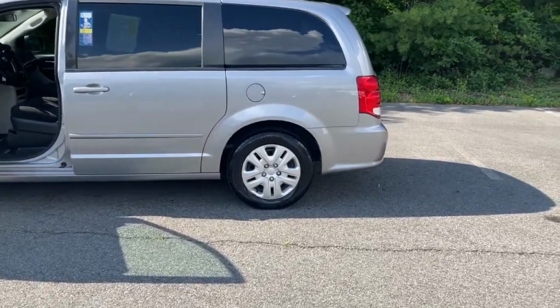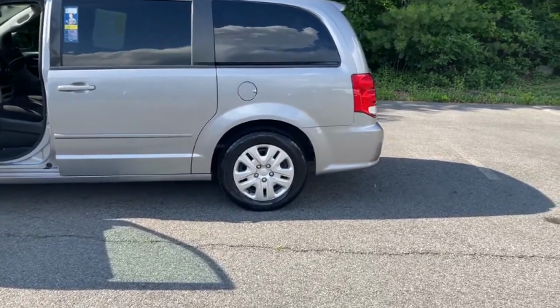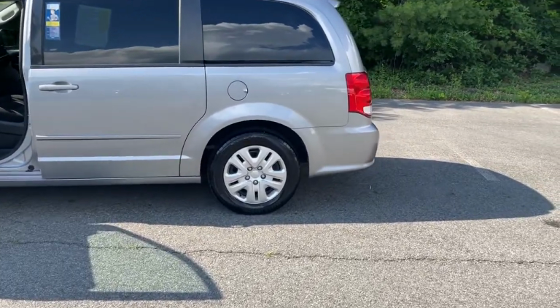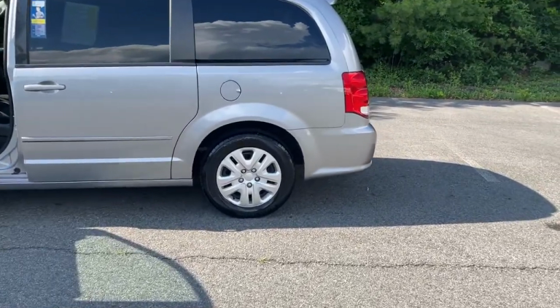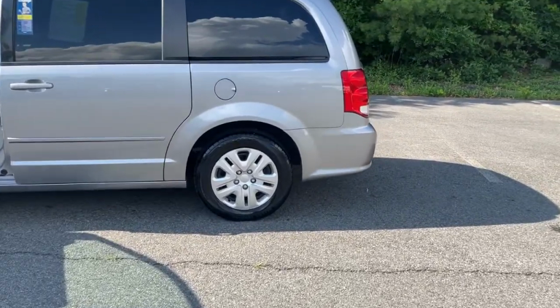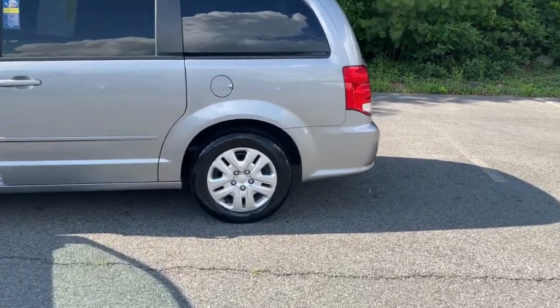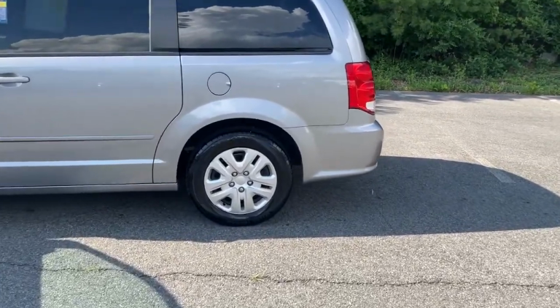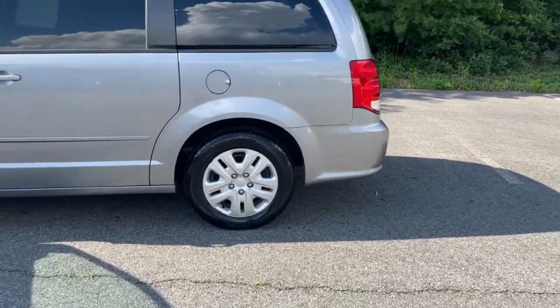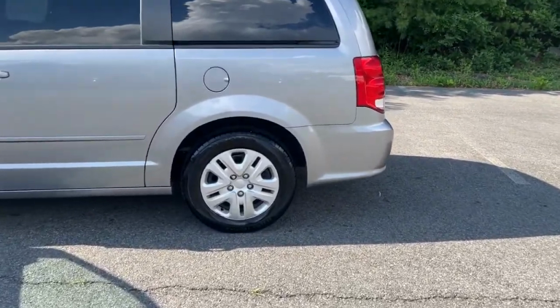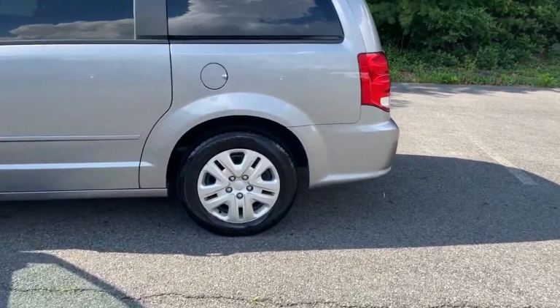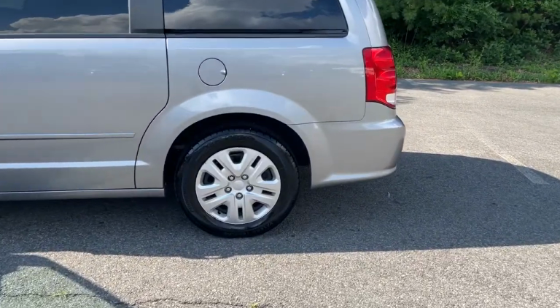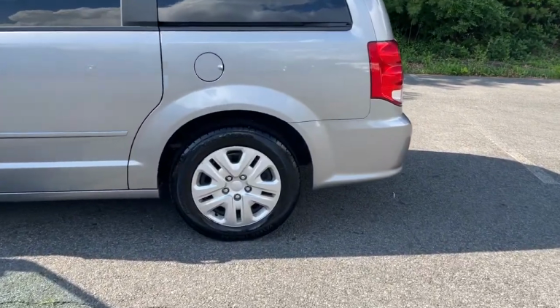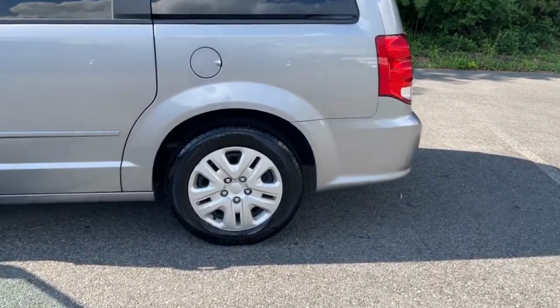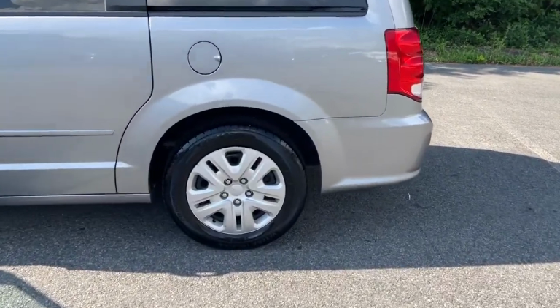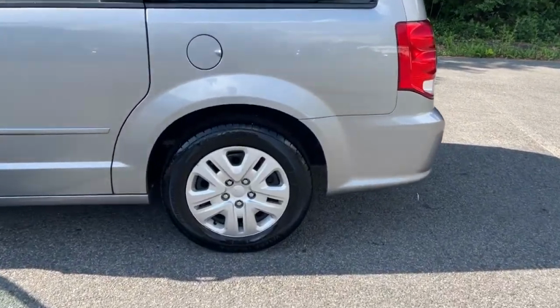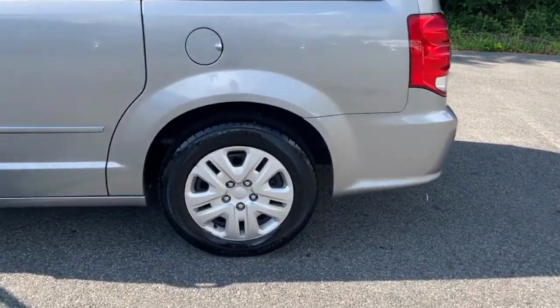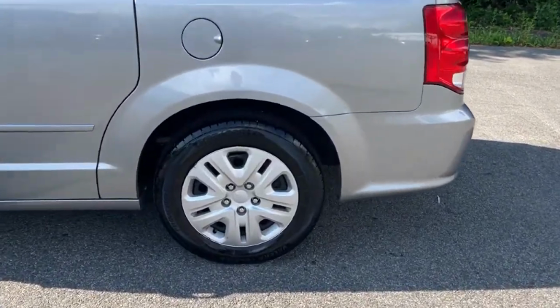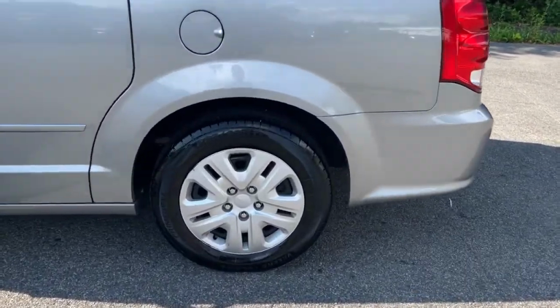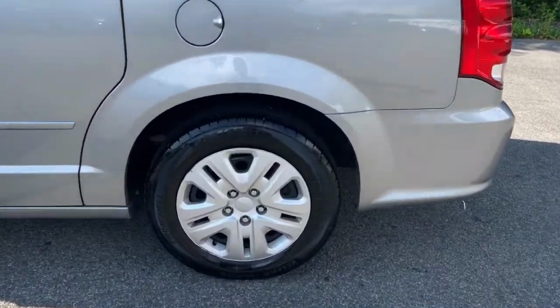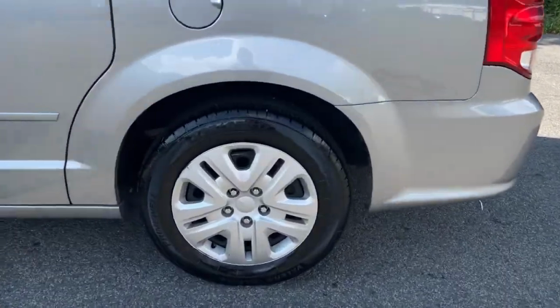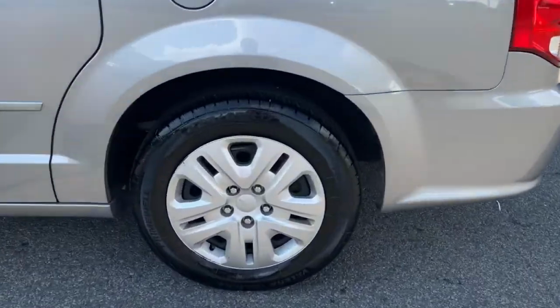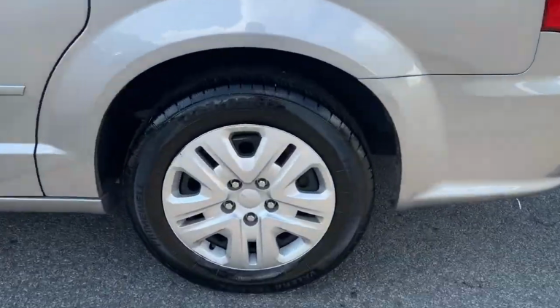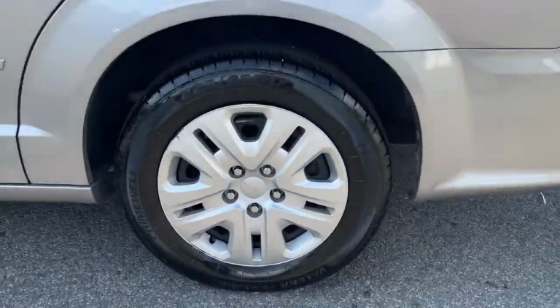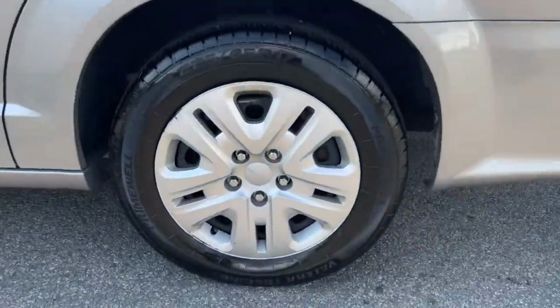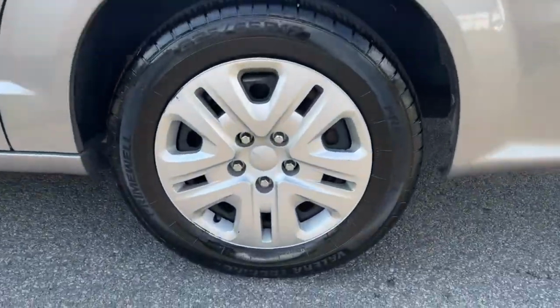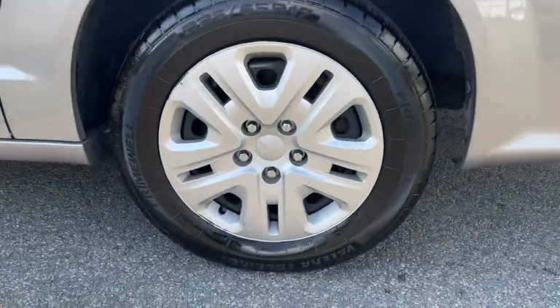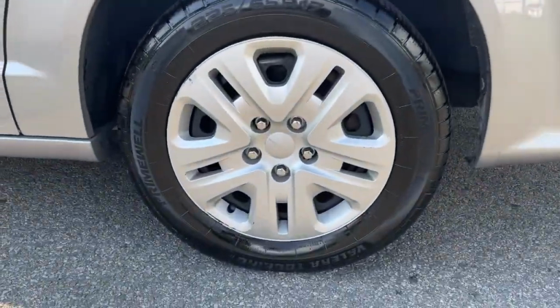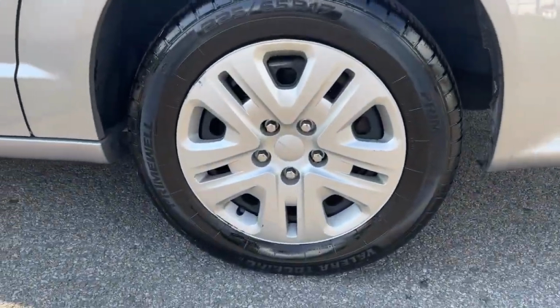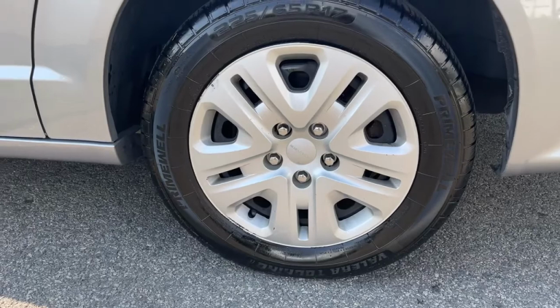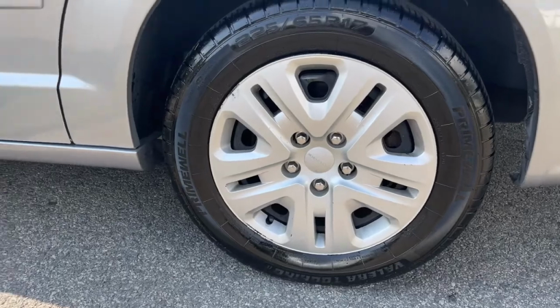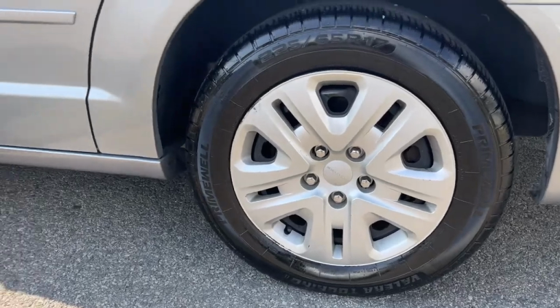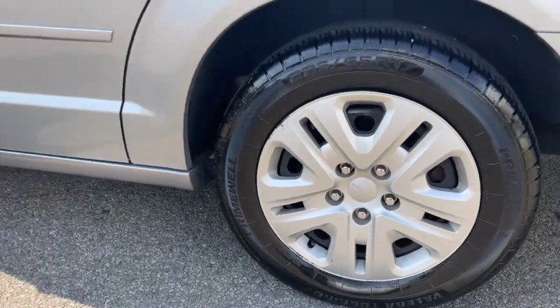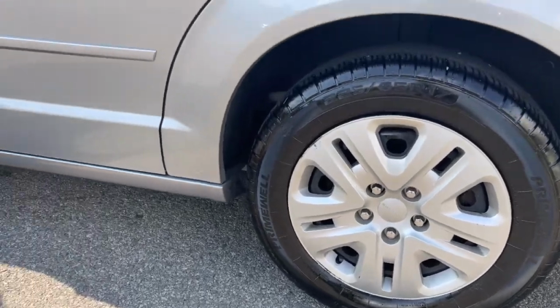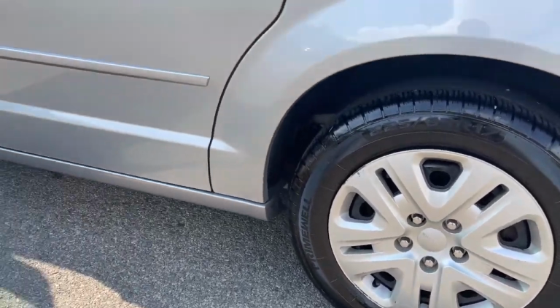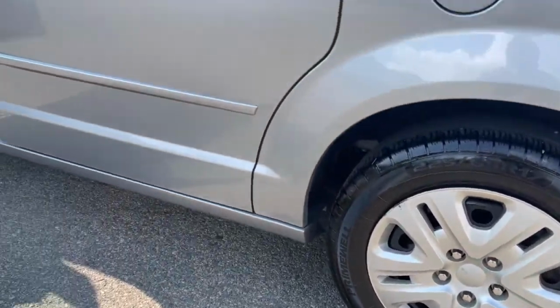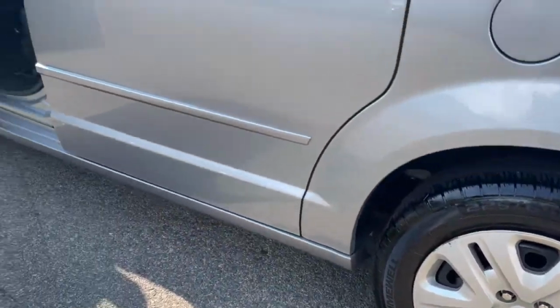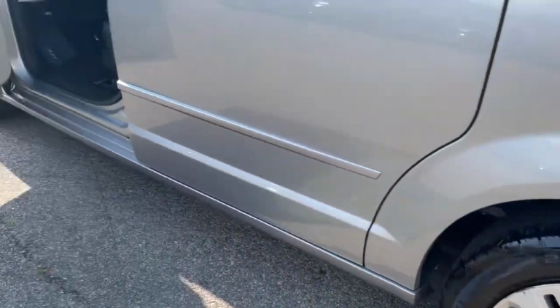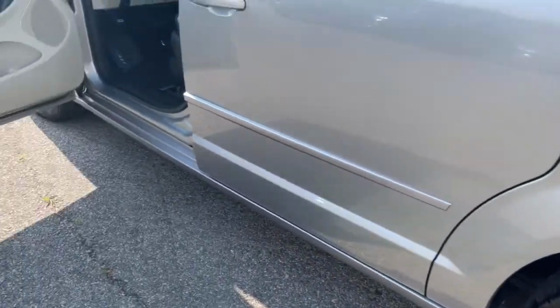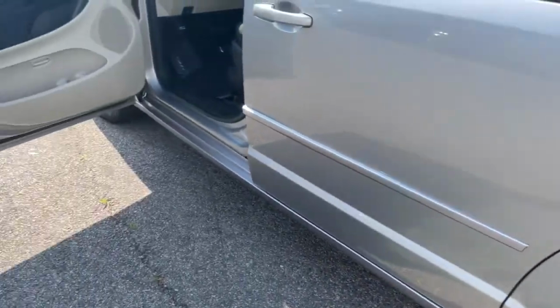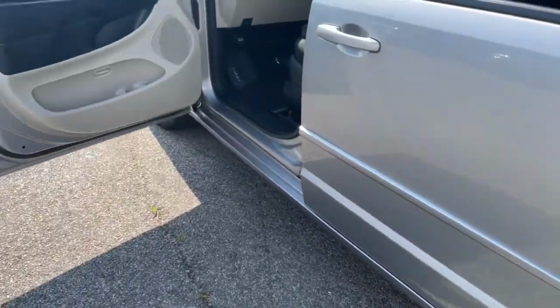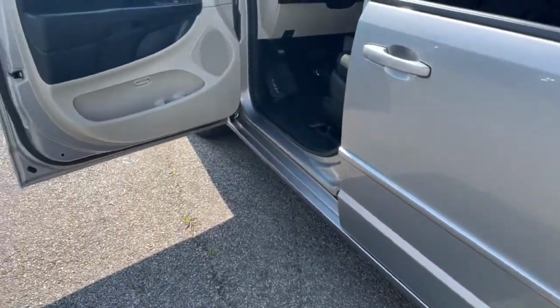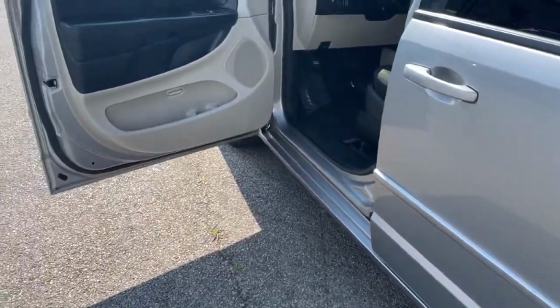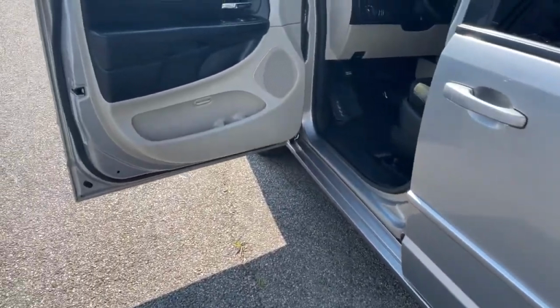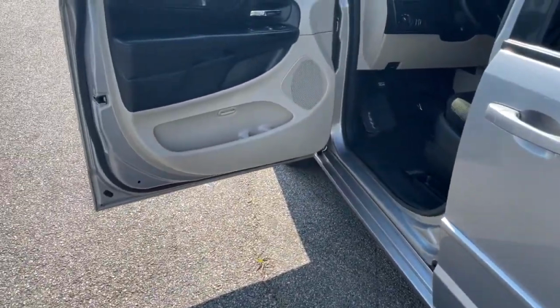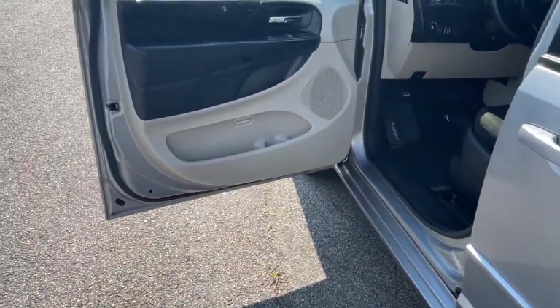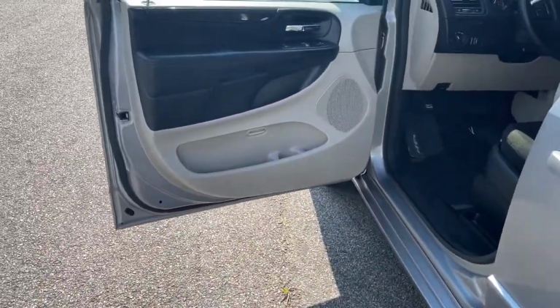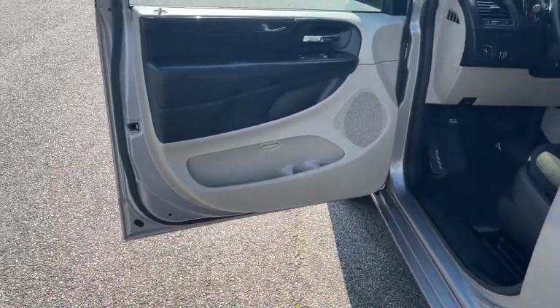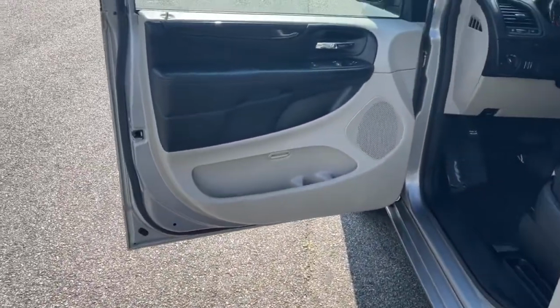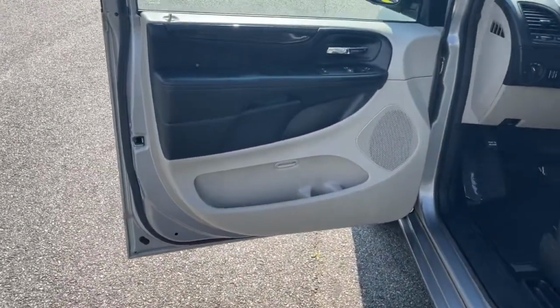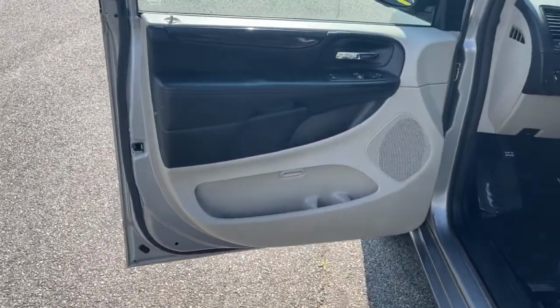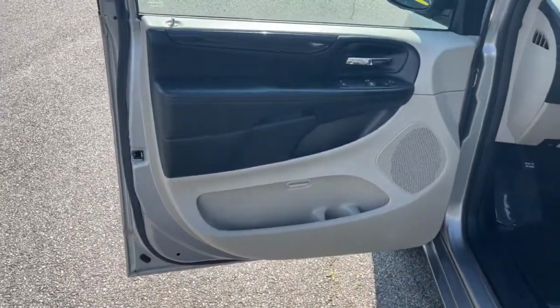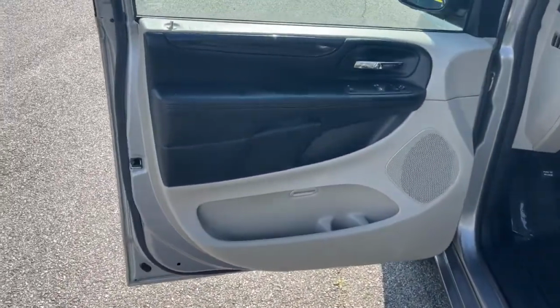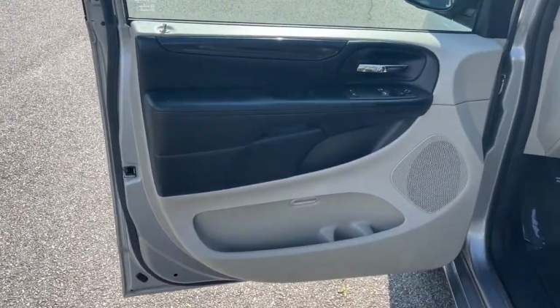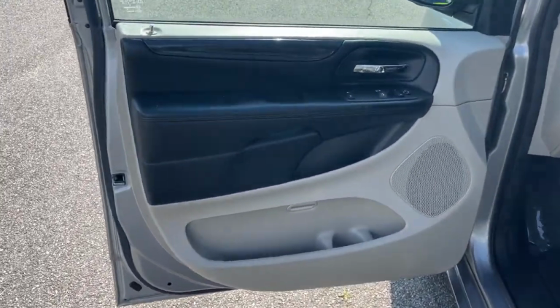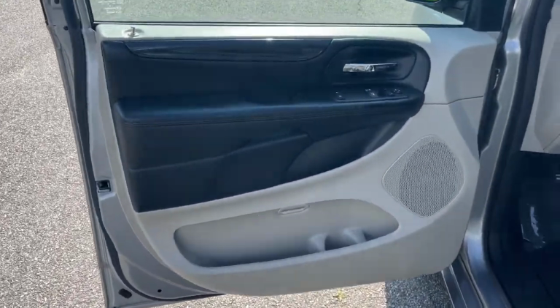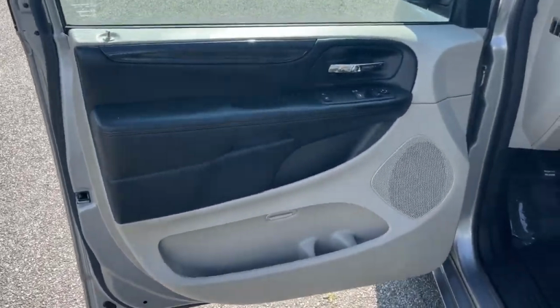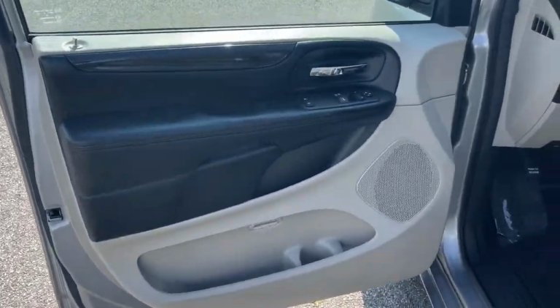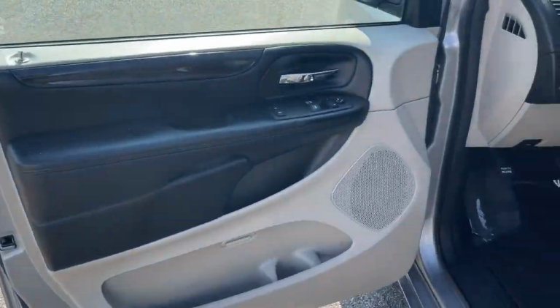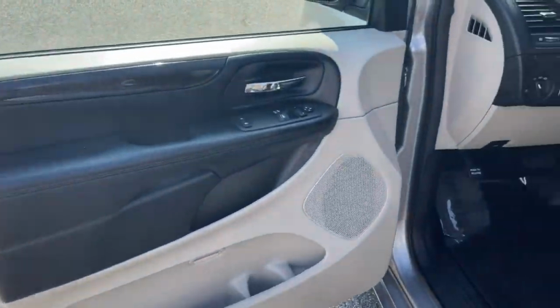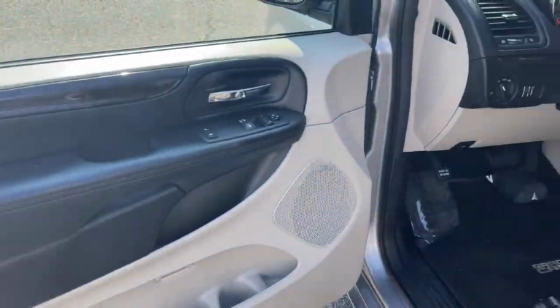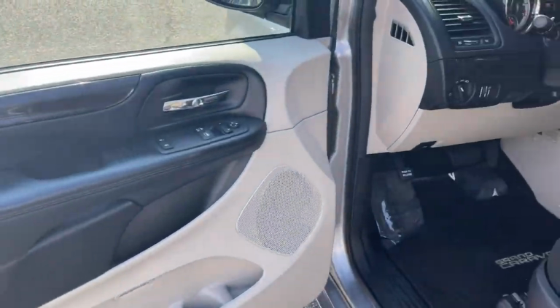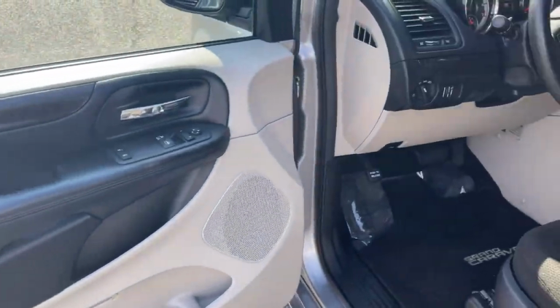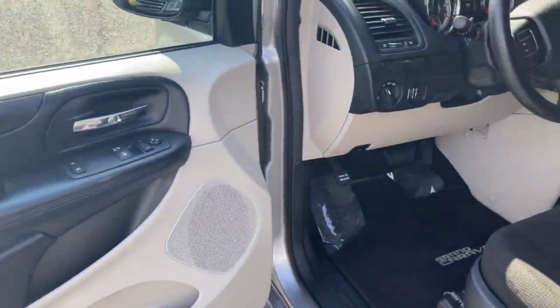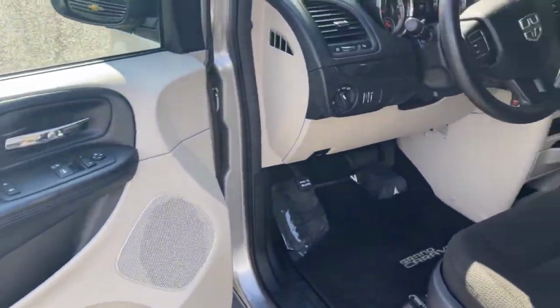Designed with safety and convenience in mind, it's the vehicle you can always count on. The following are some of this vehicle's highlighted options.